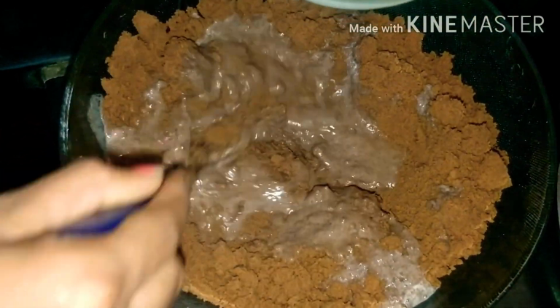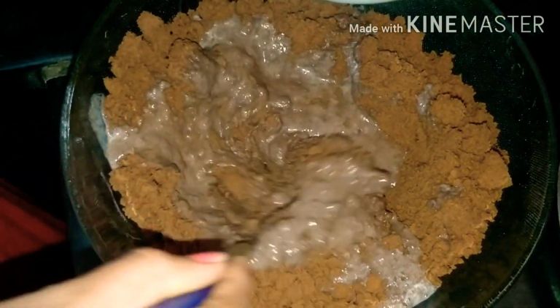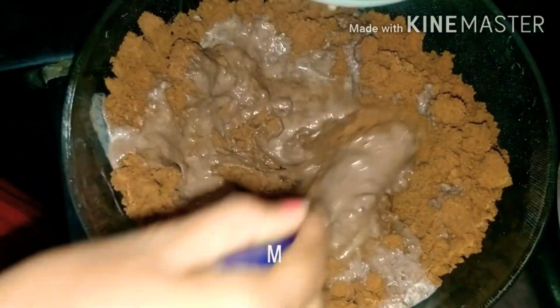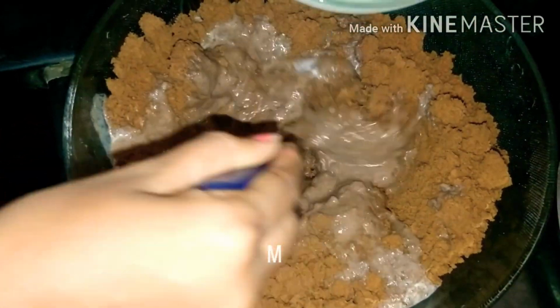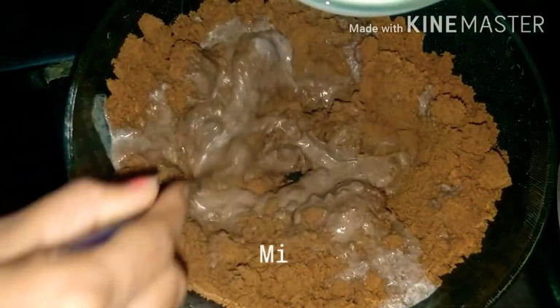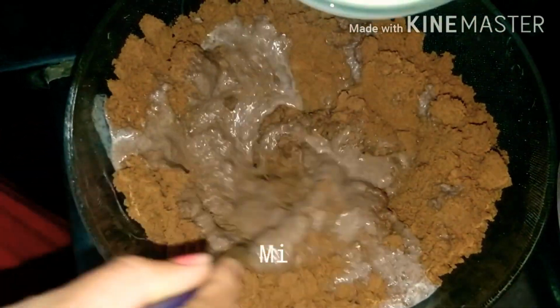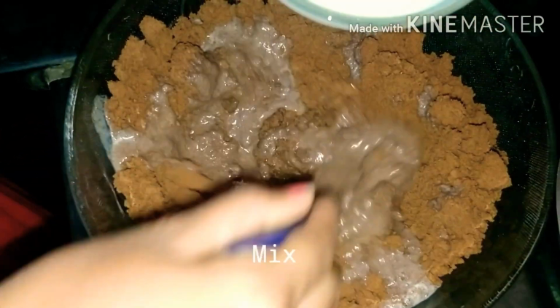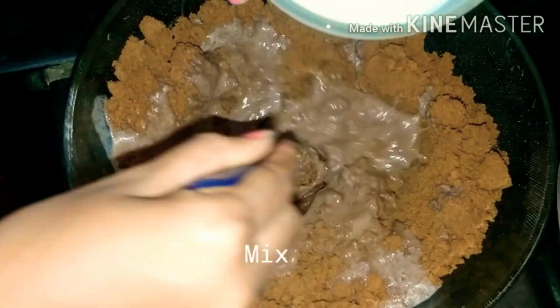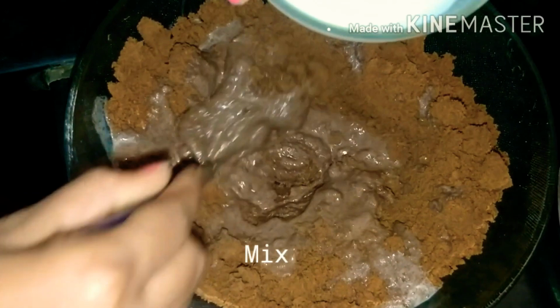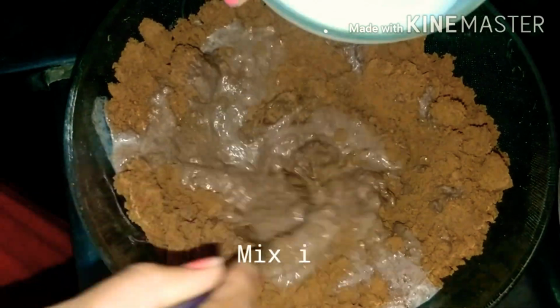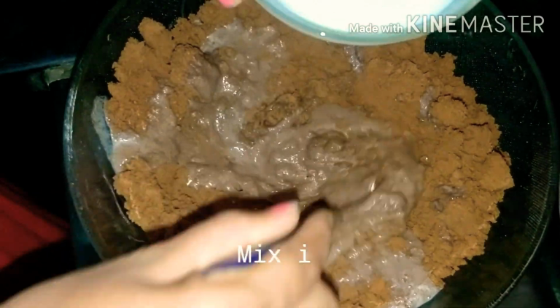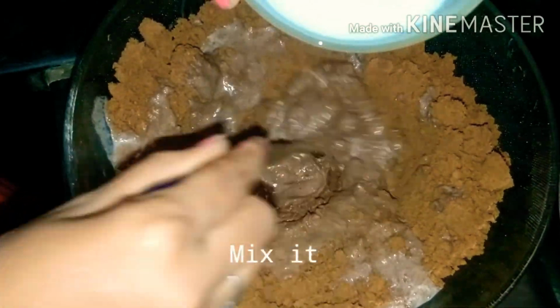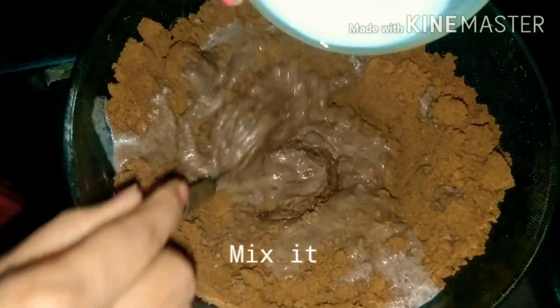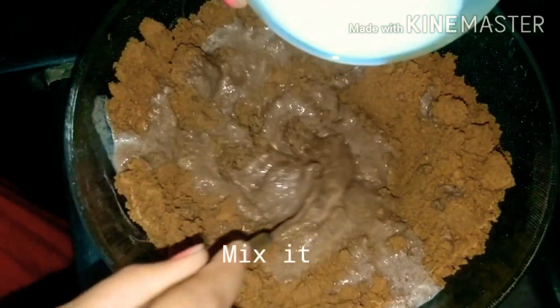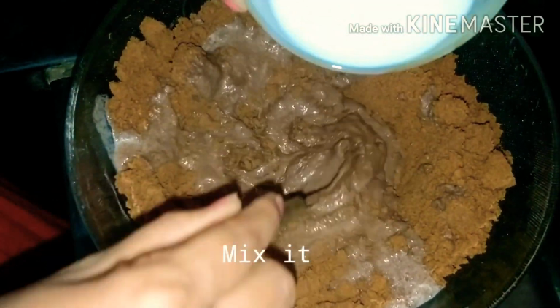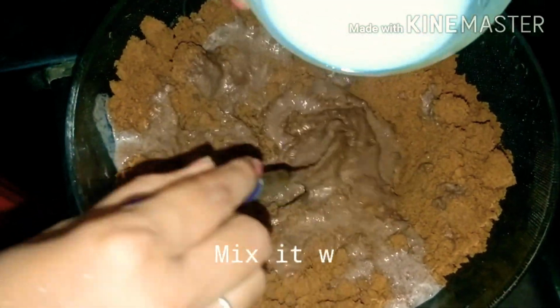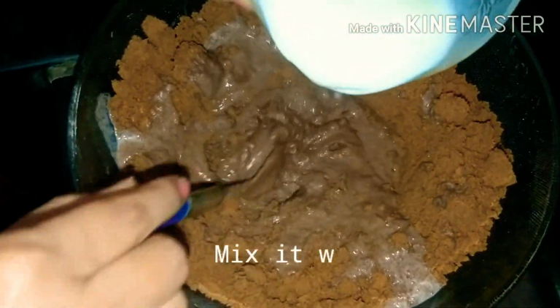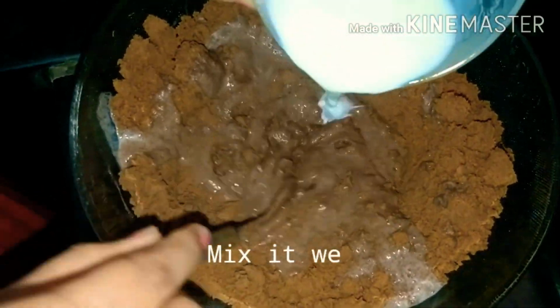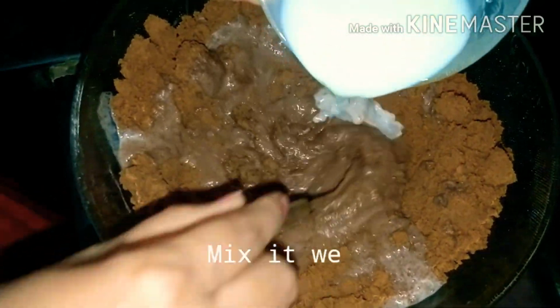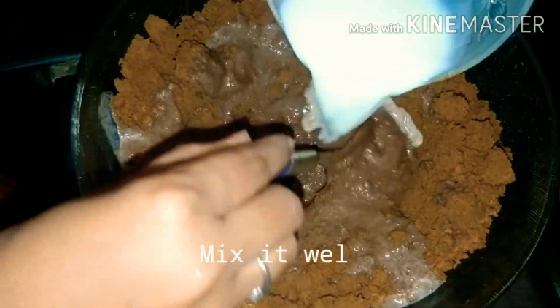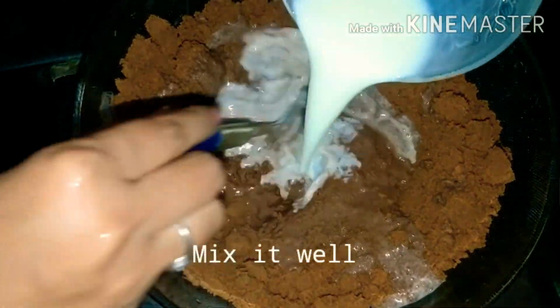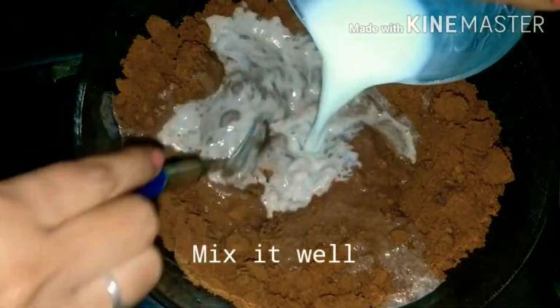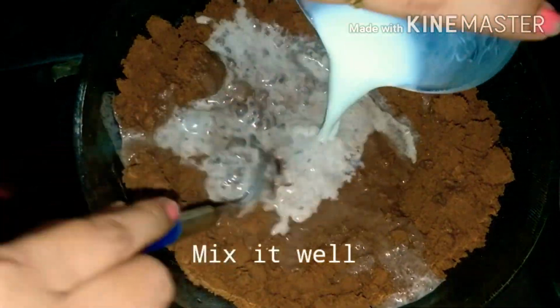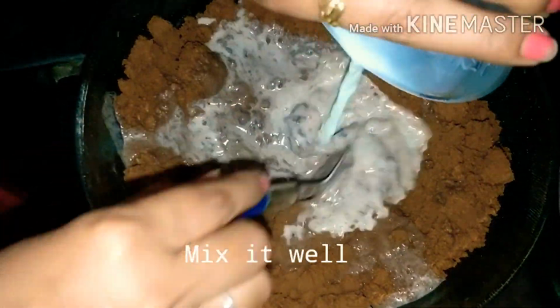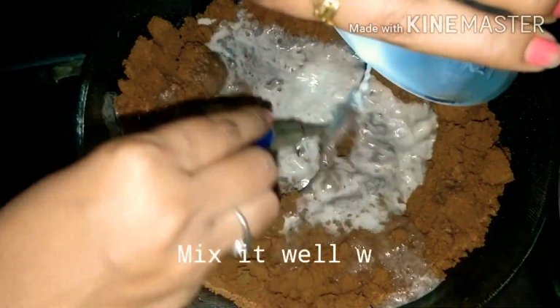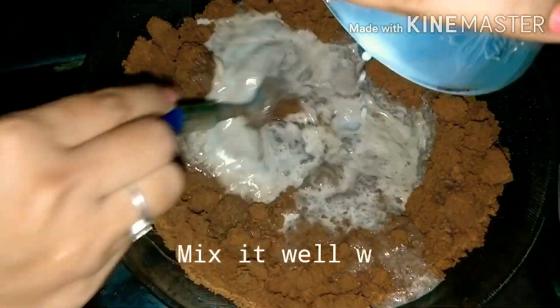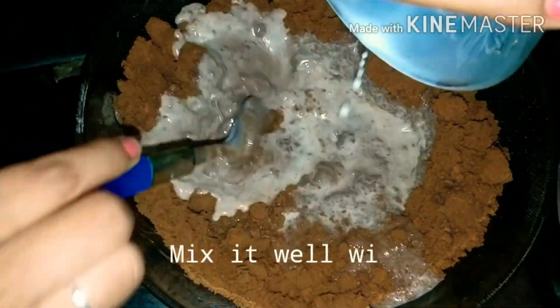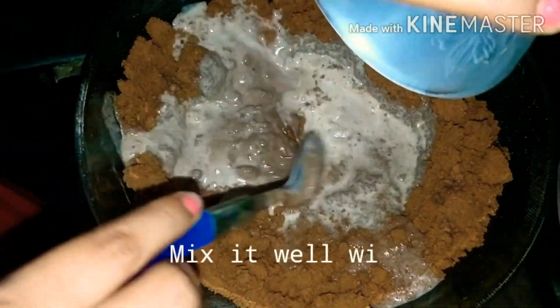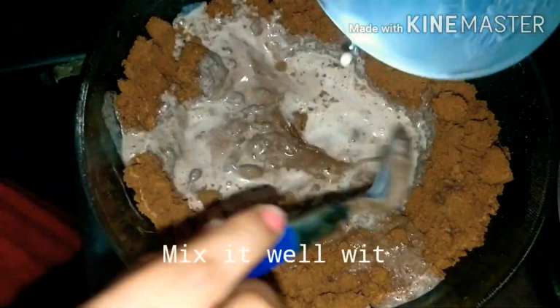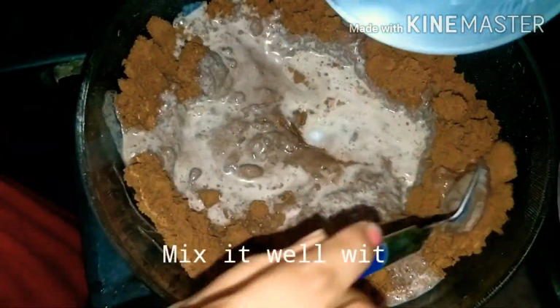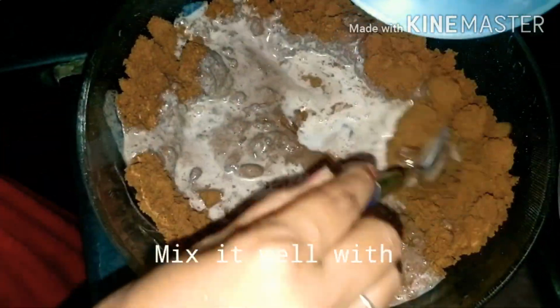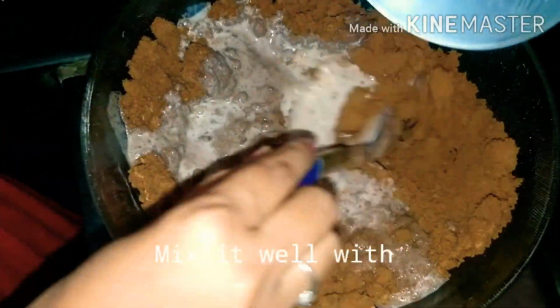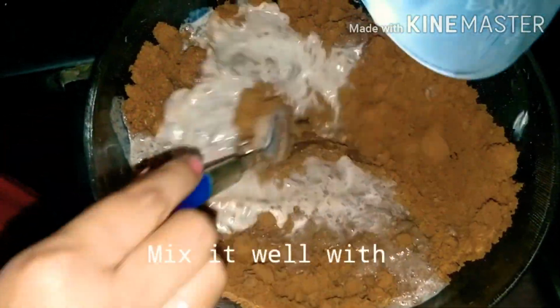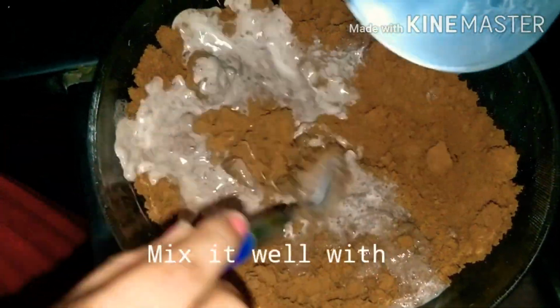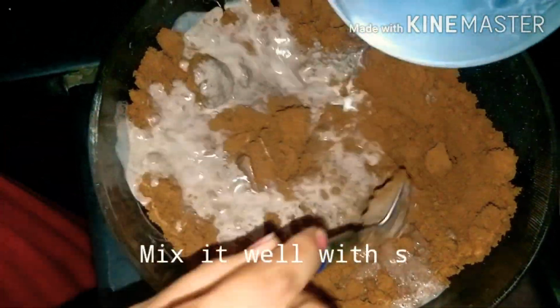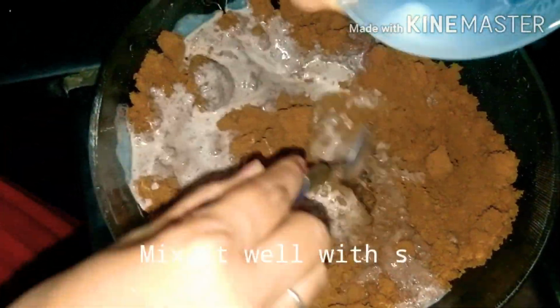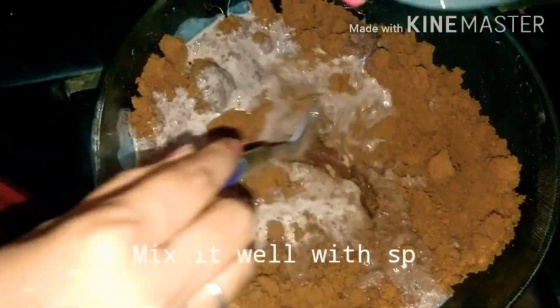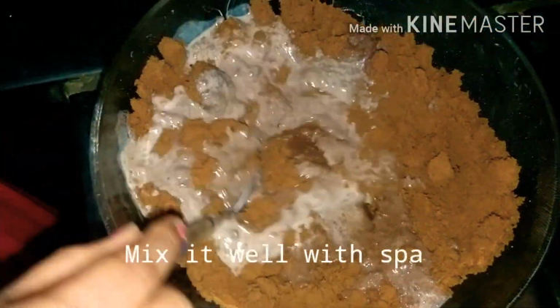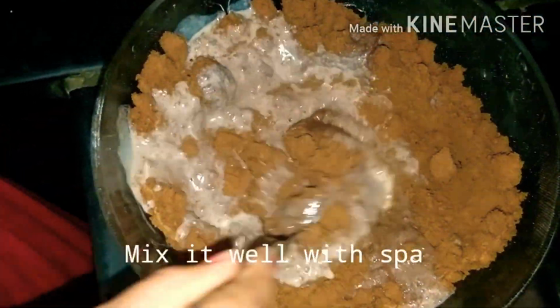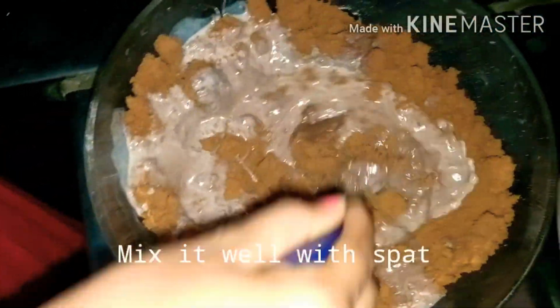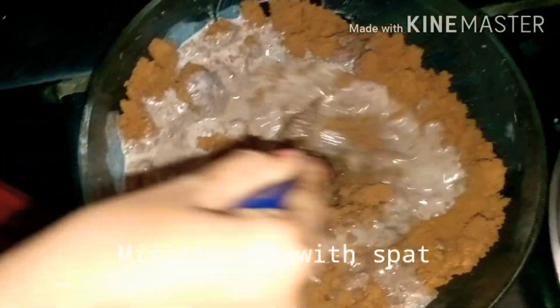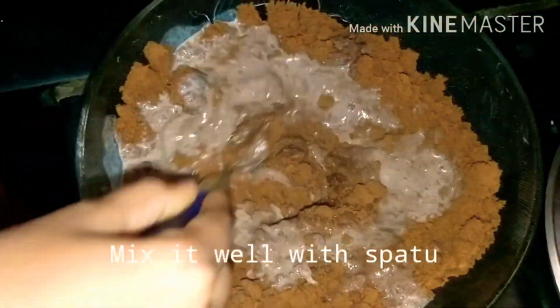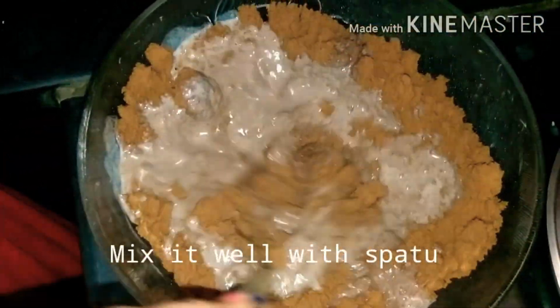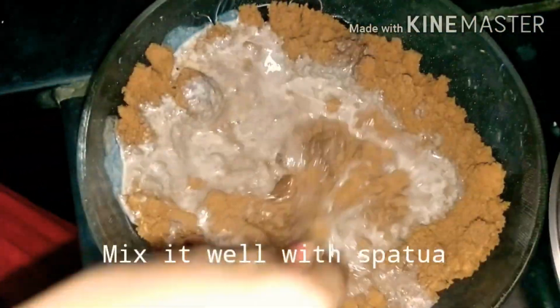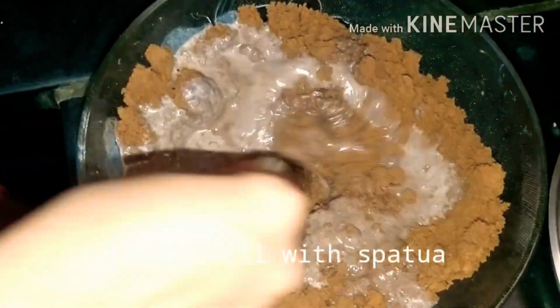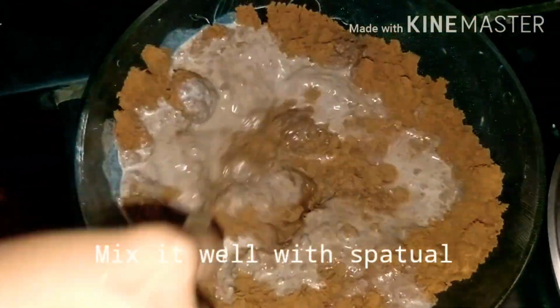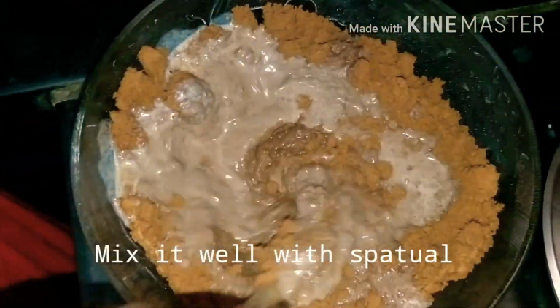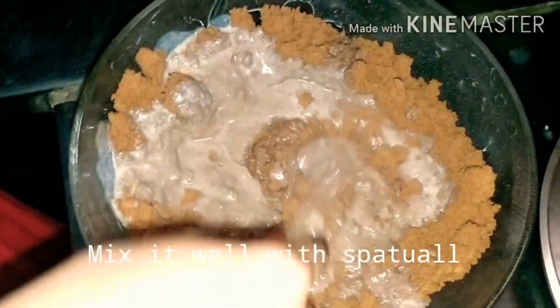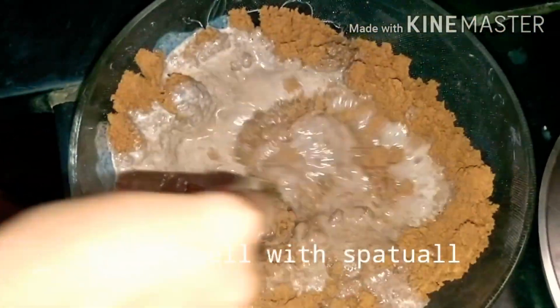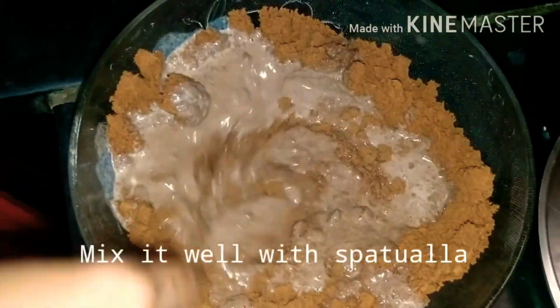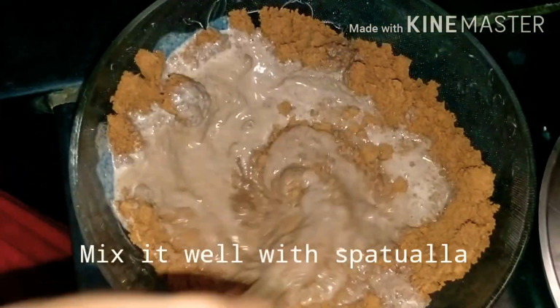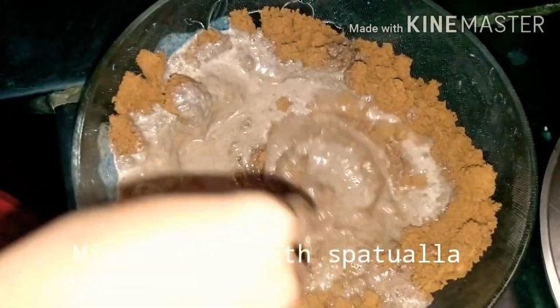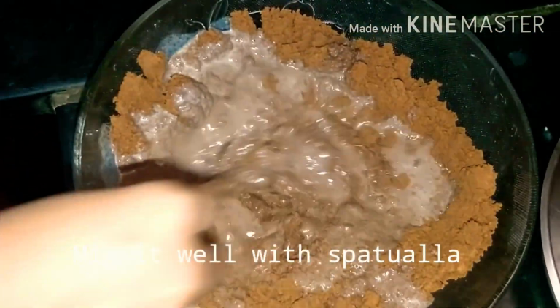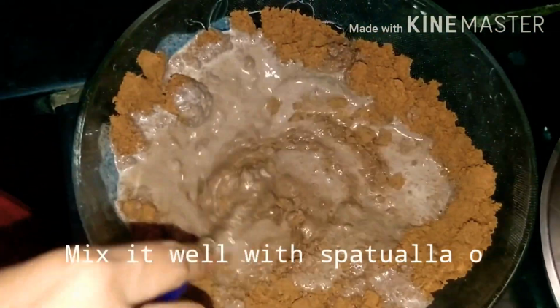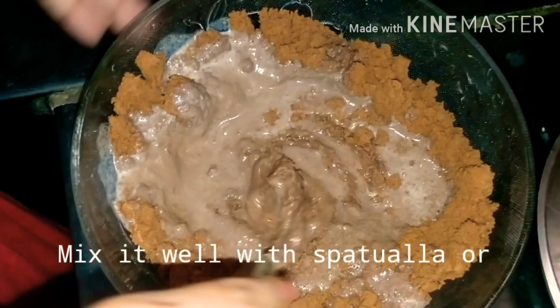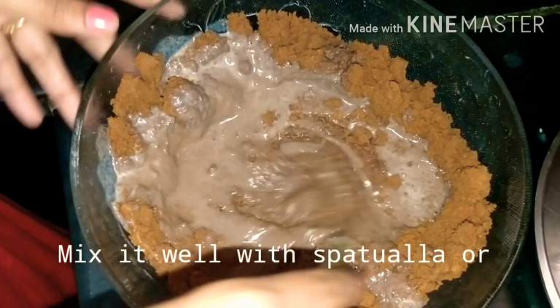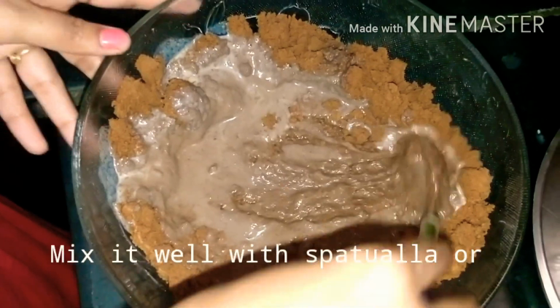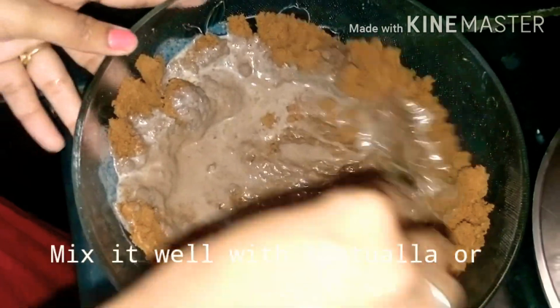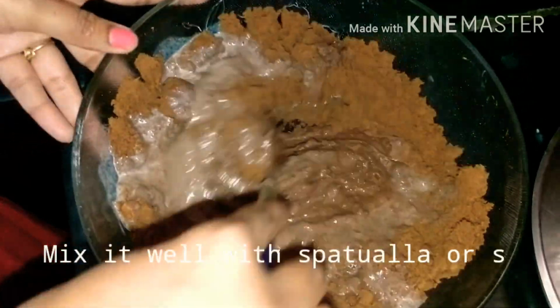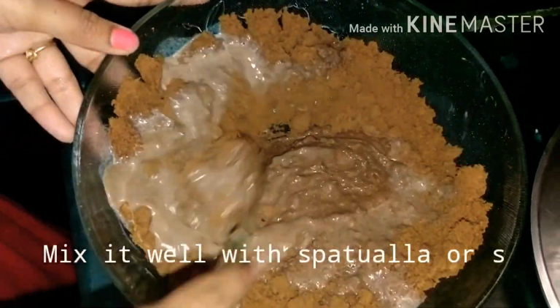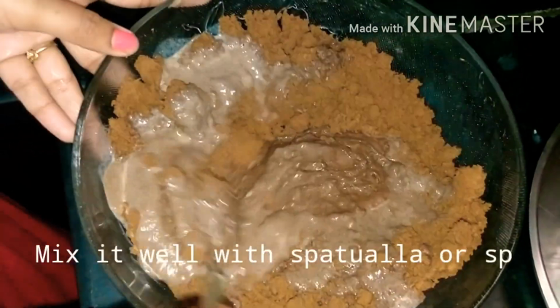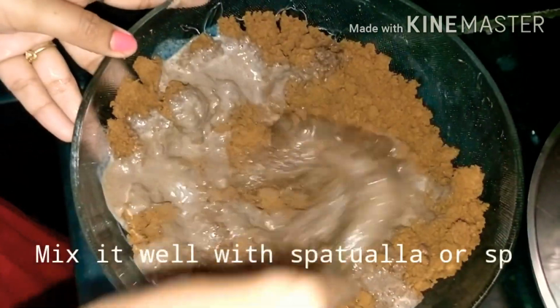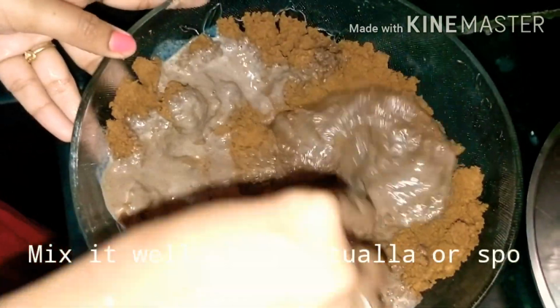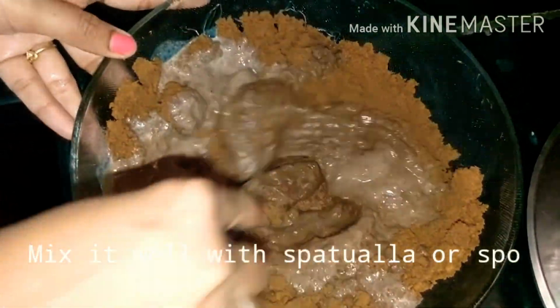You are going to add cocoa and sugar. I will mix the whole mixture, then add a spoon of milk. I will mix 1 cup of milk and add a little butter.